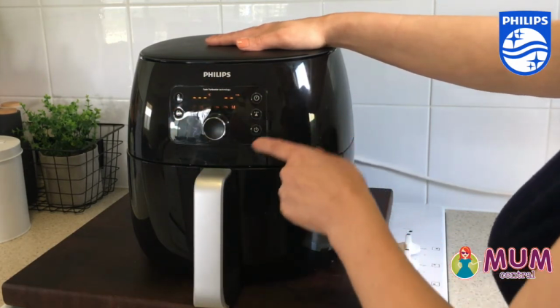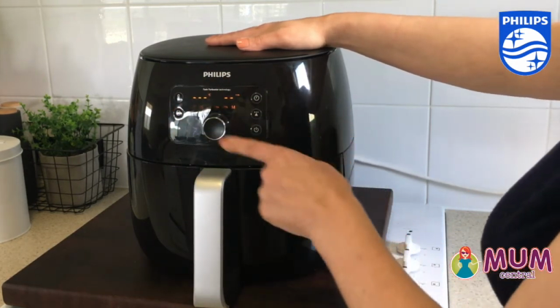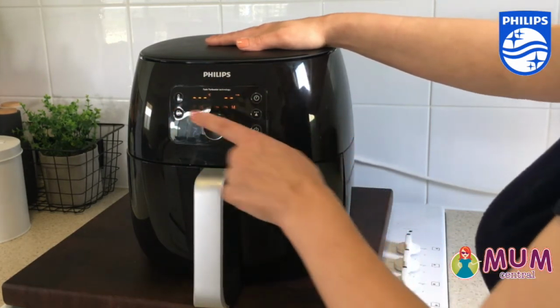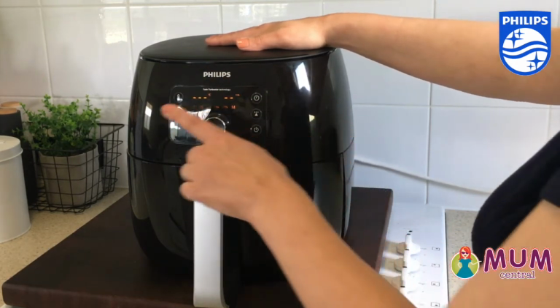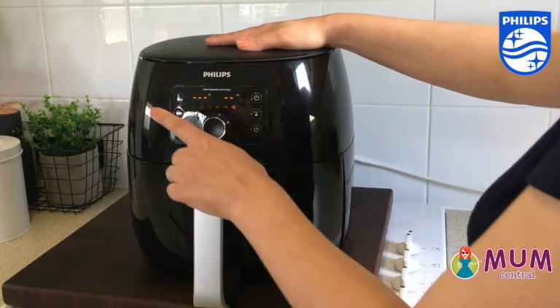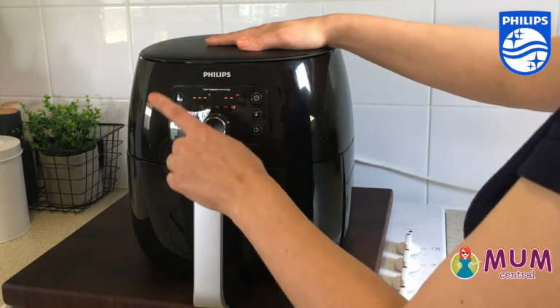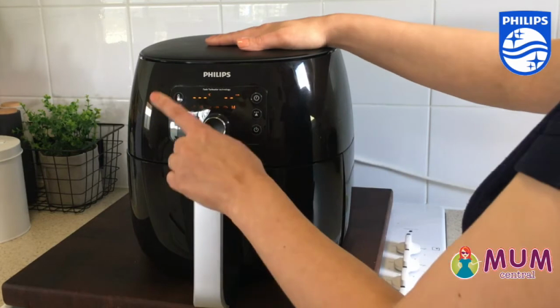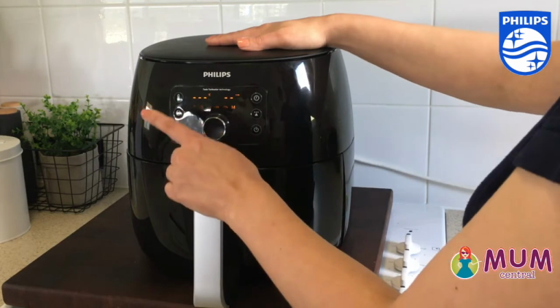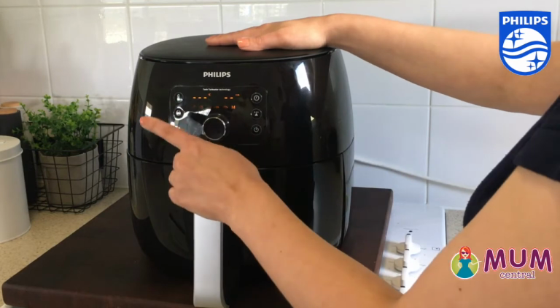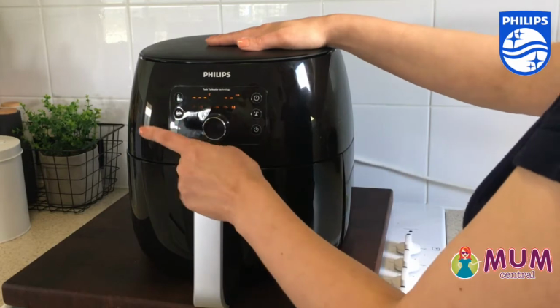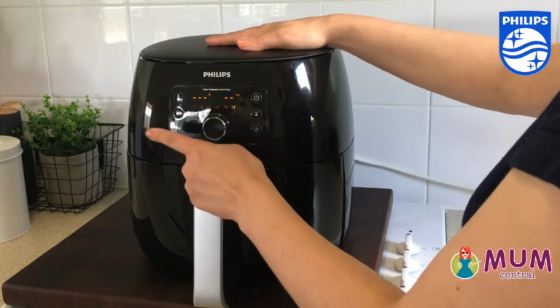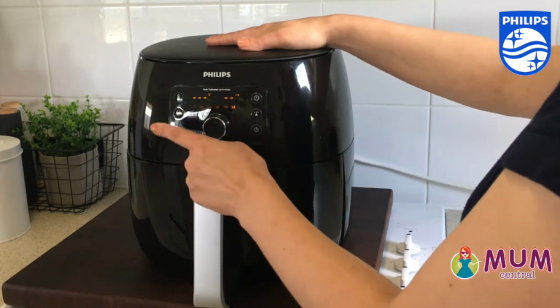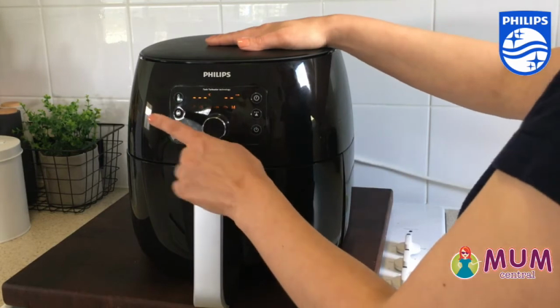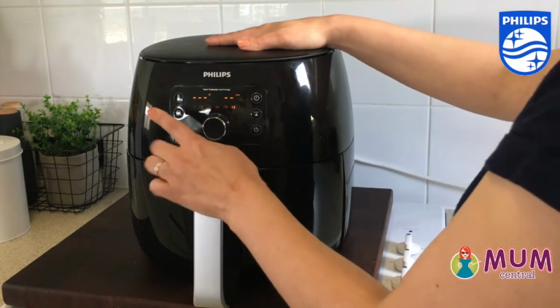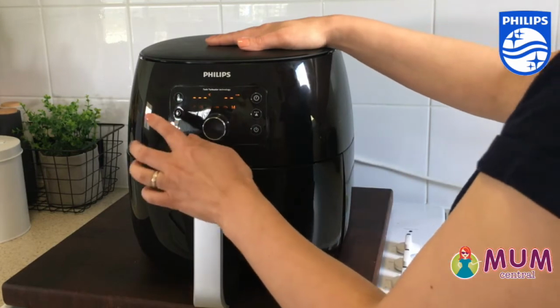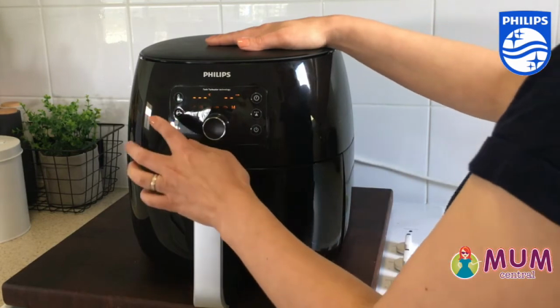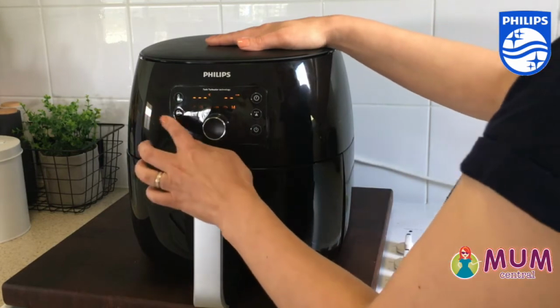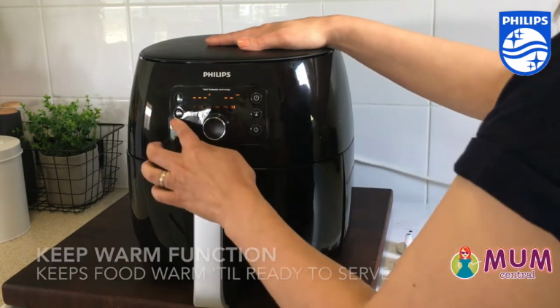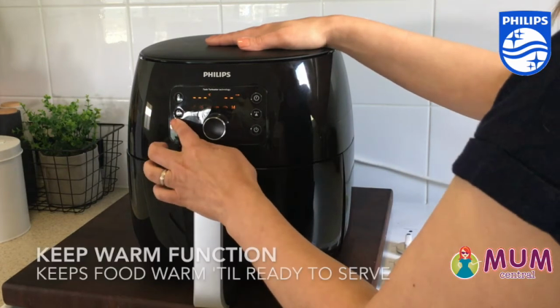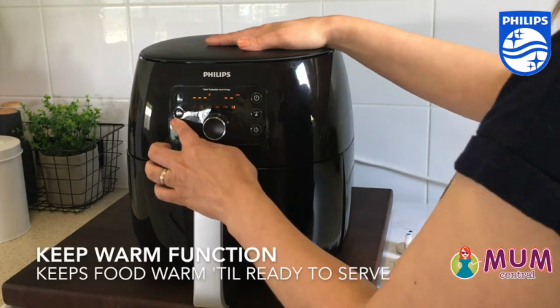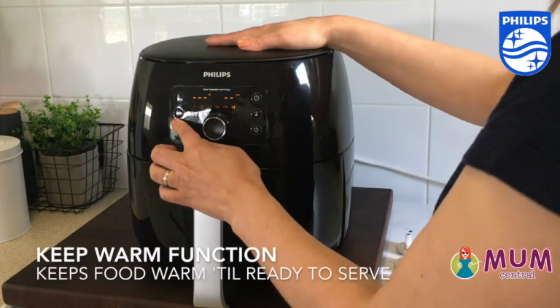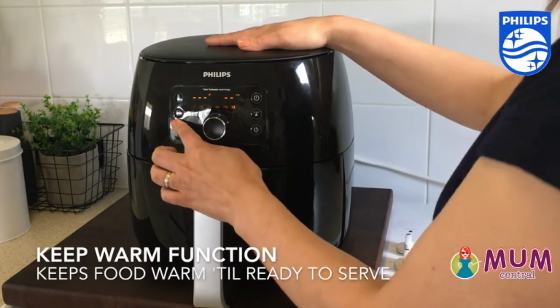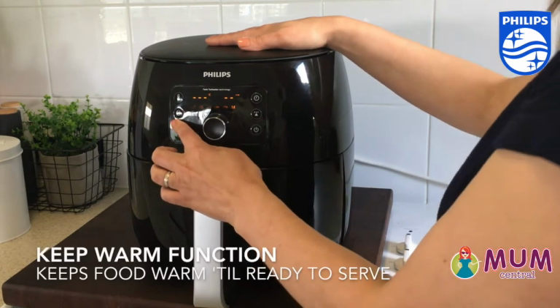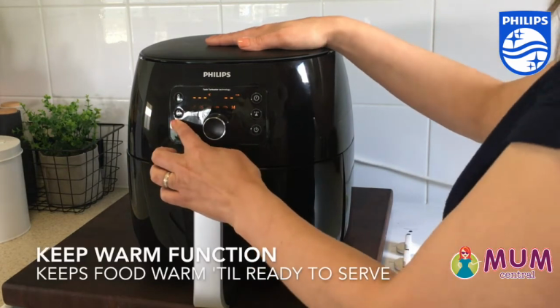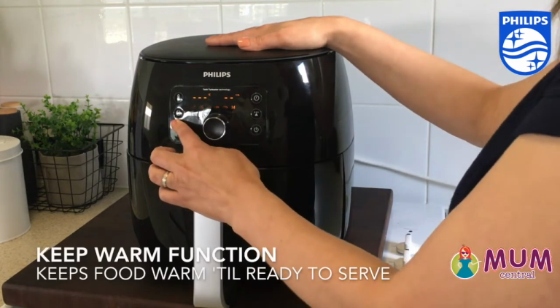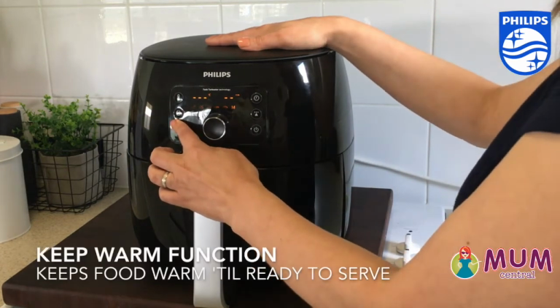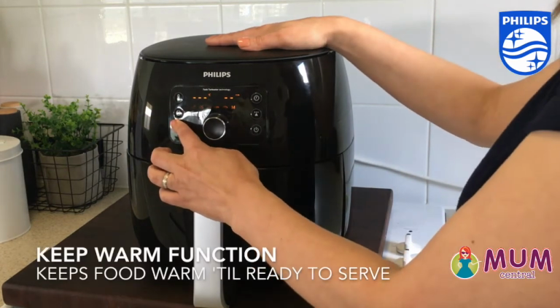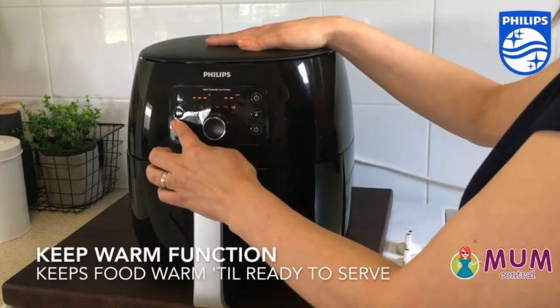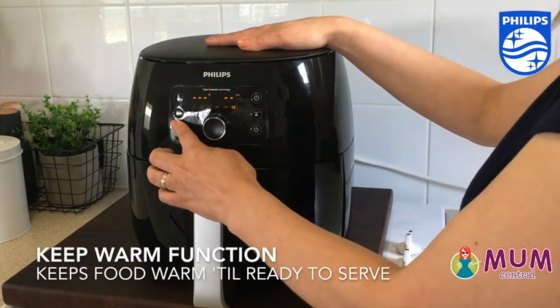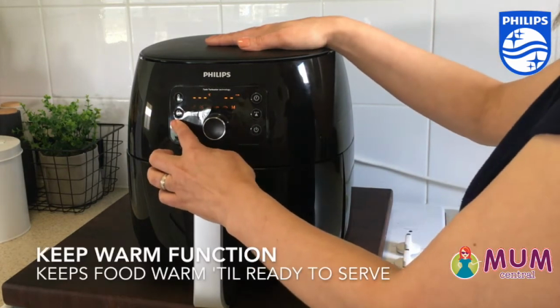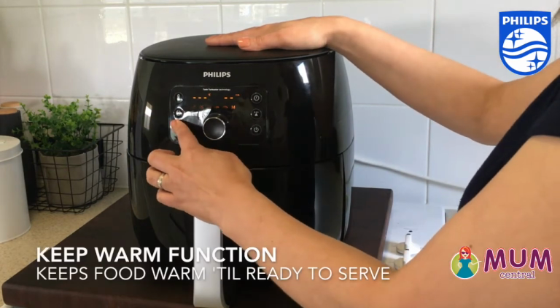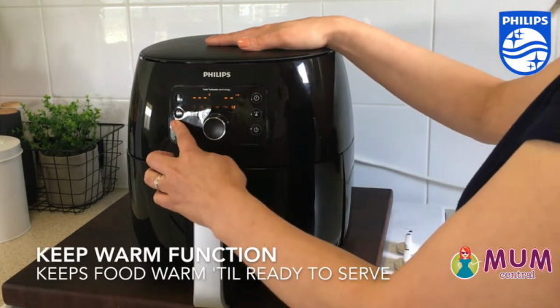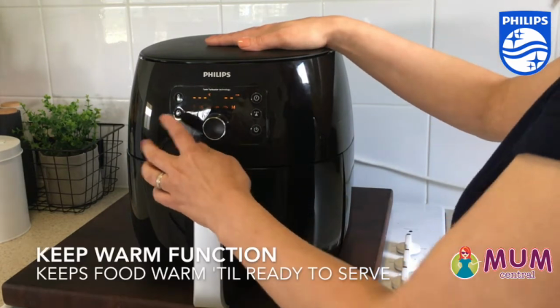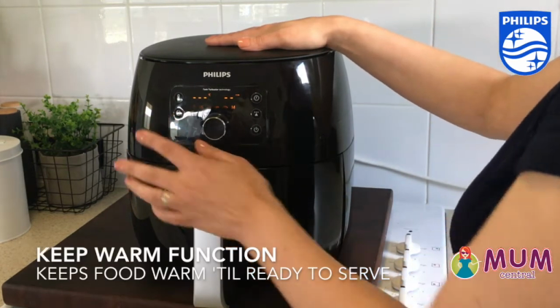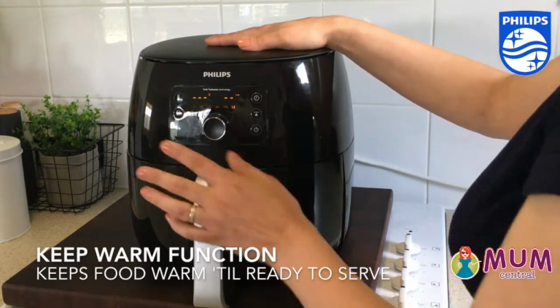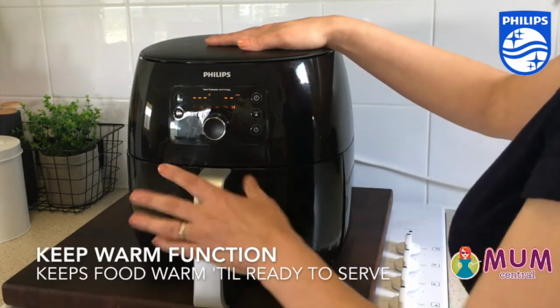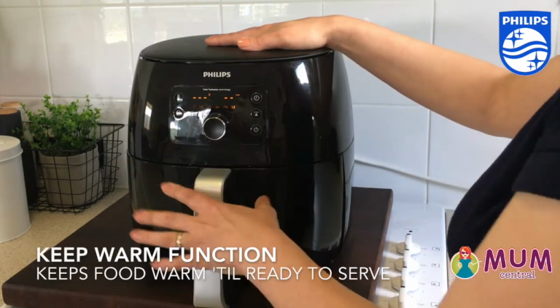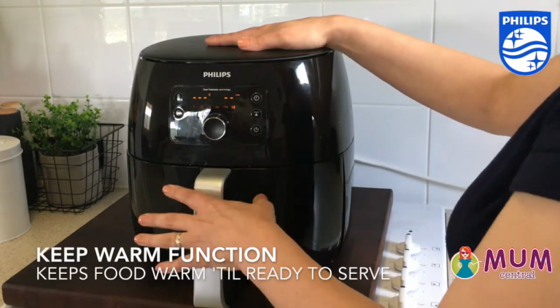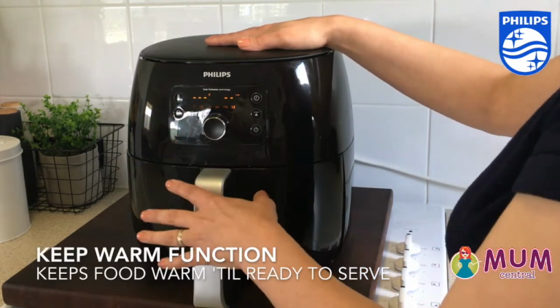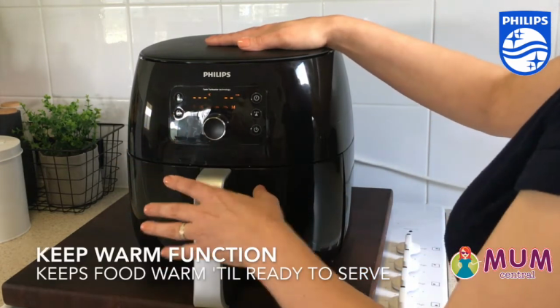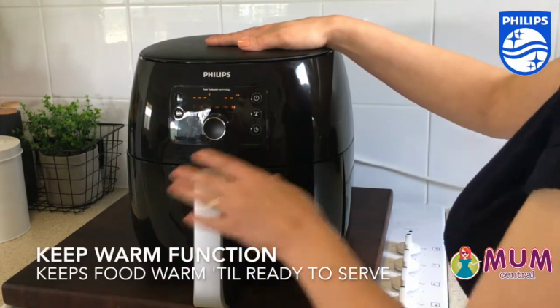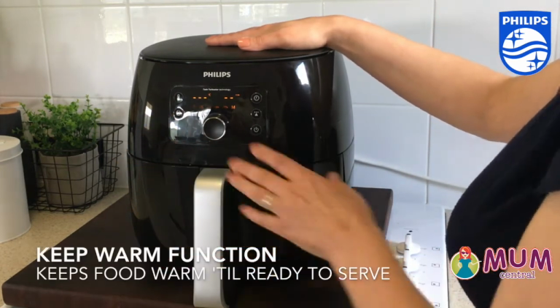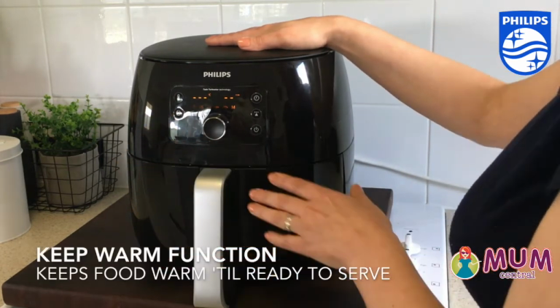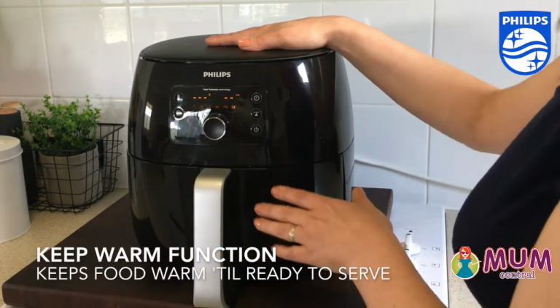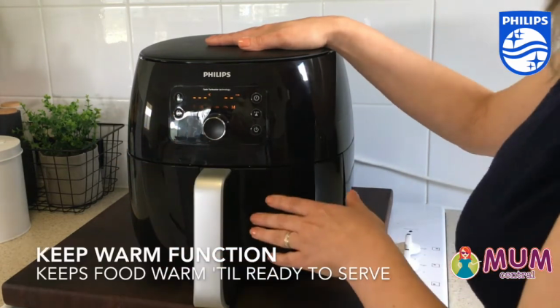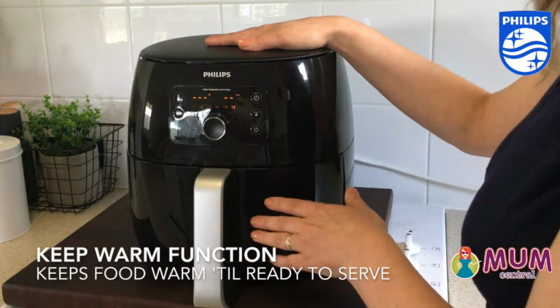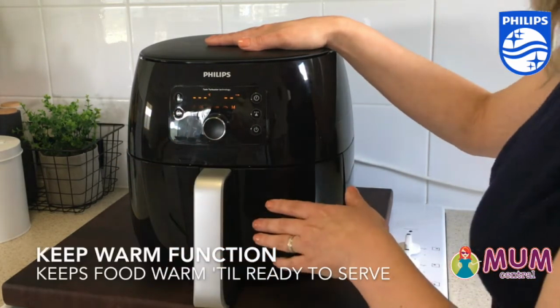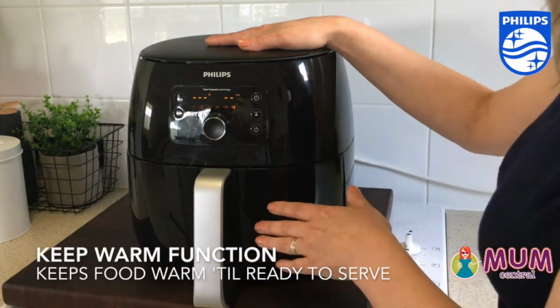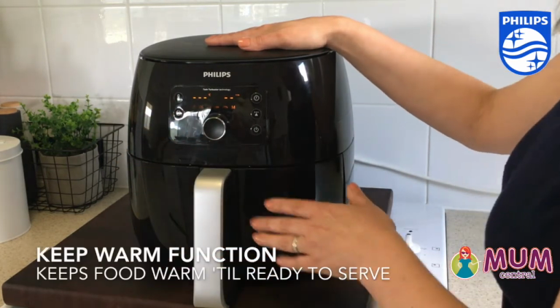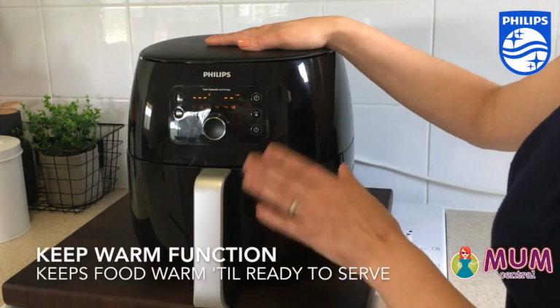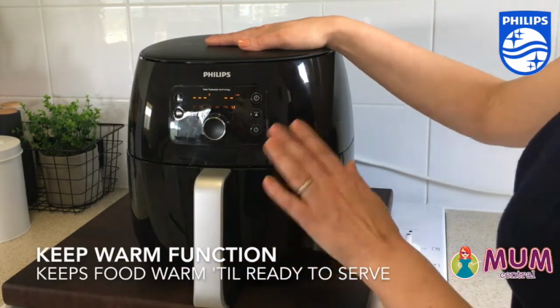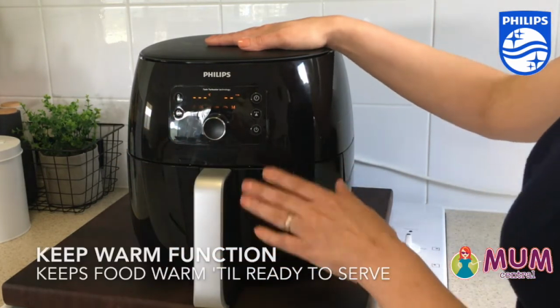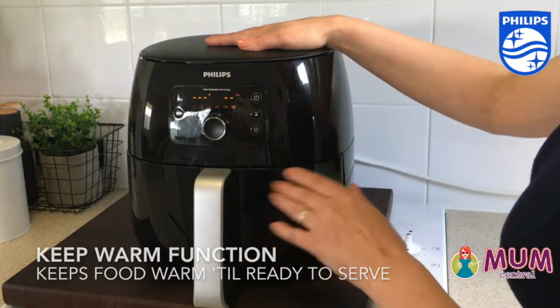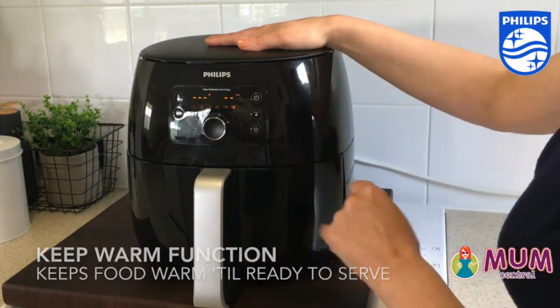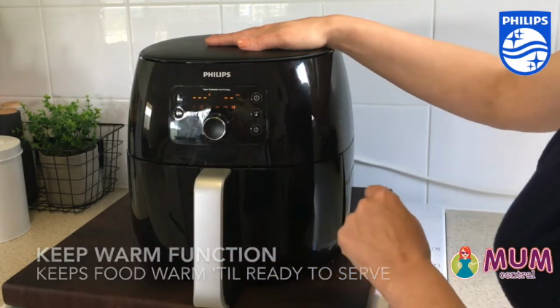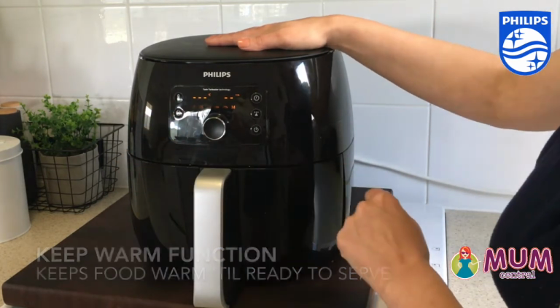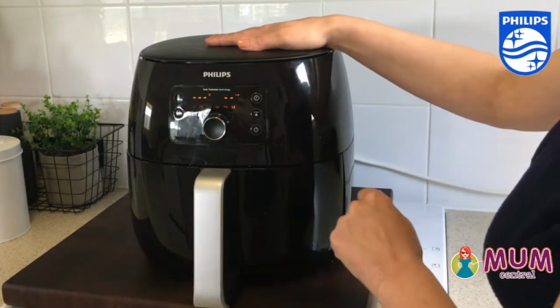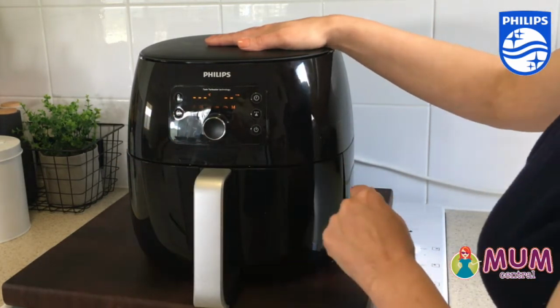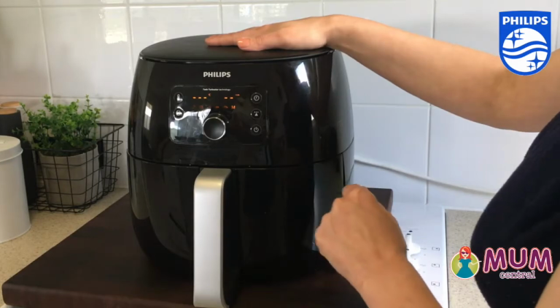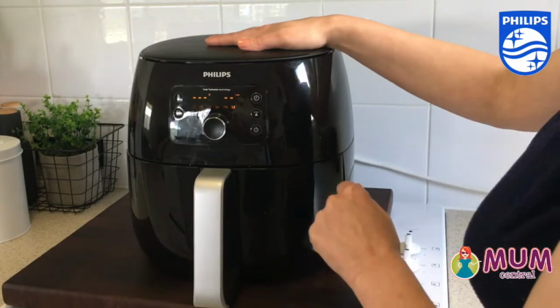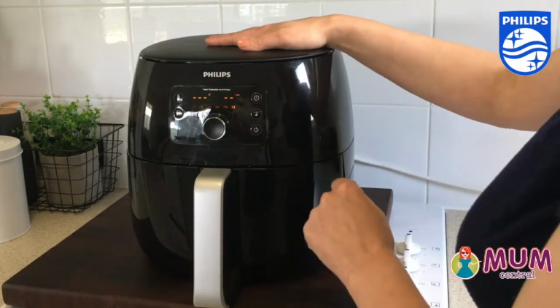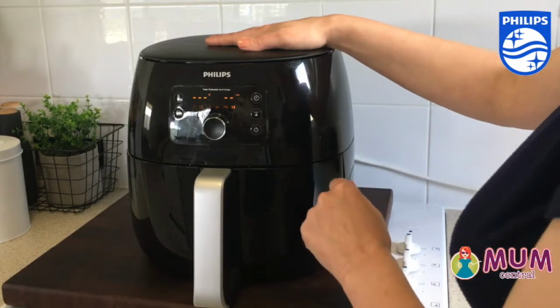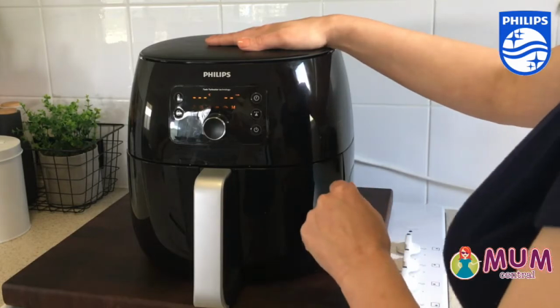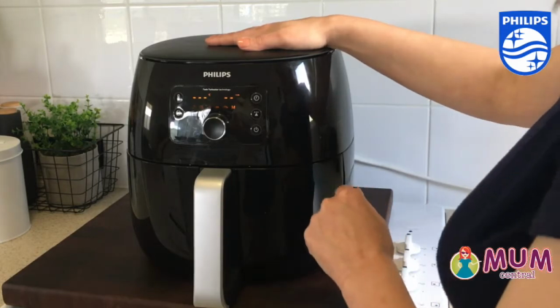There's also a fantastic keep warm function, so the air fryer keeps your food warm right up until you're ready to serve it.